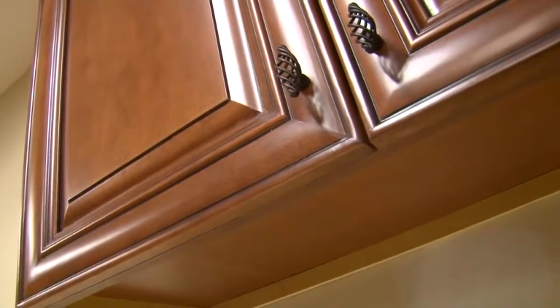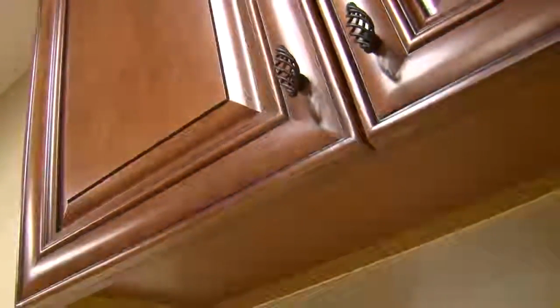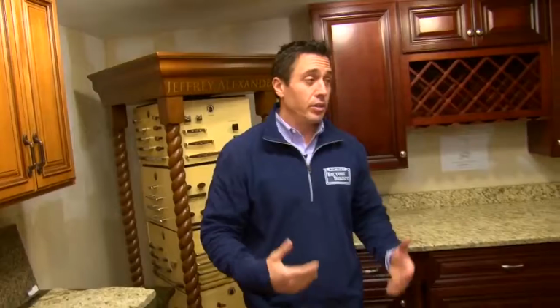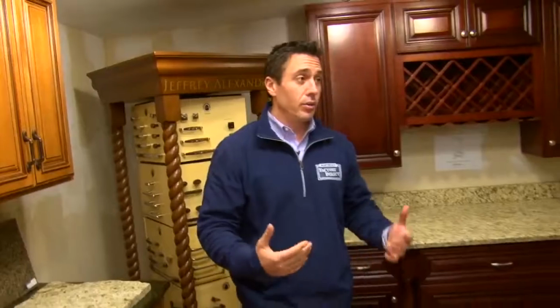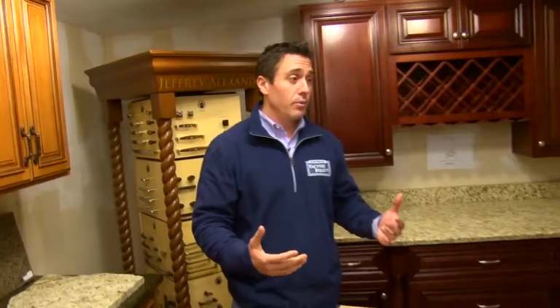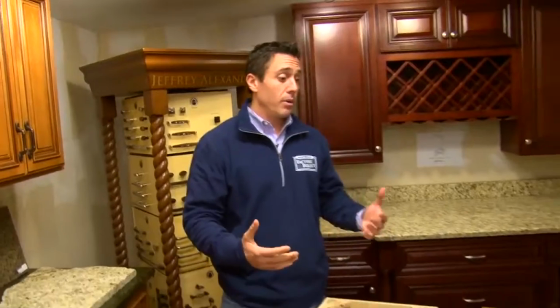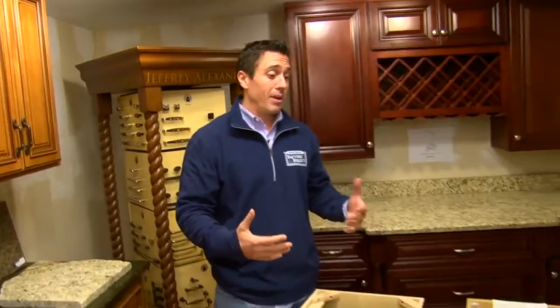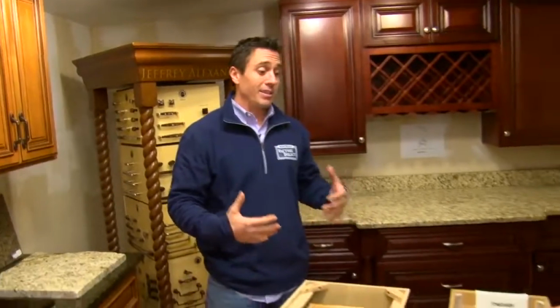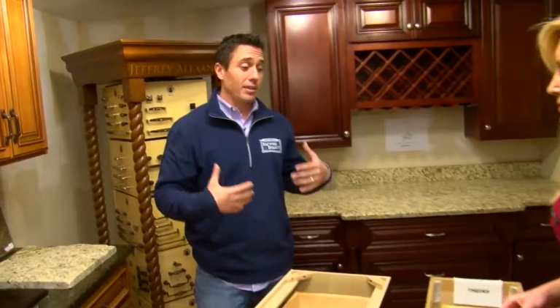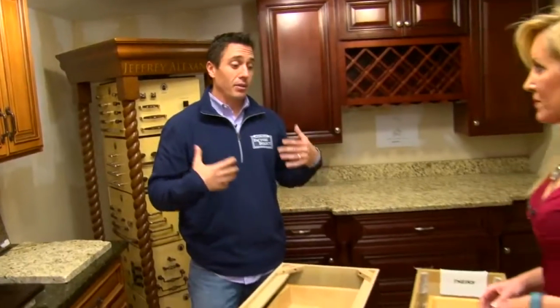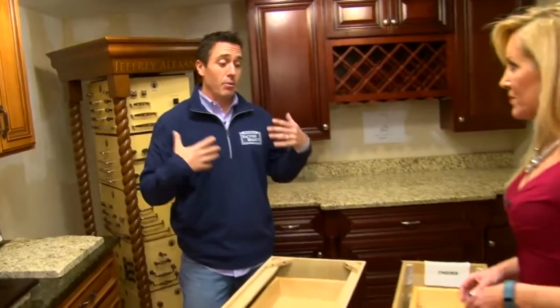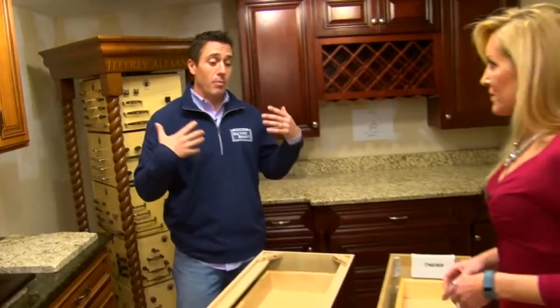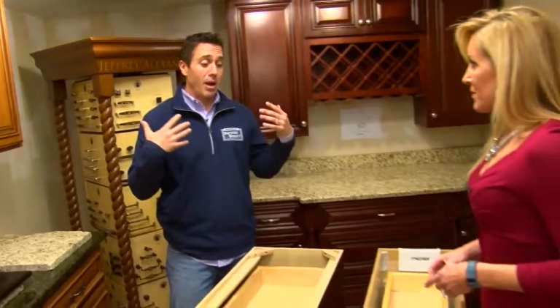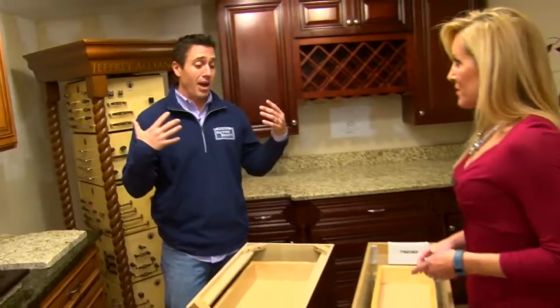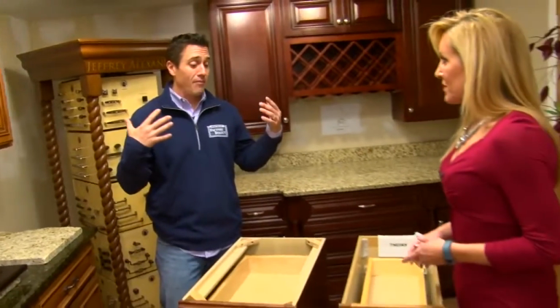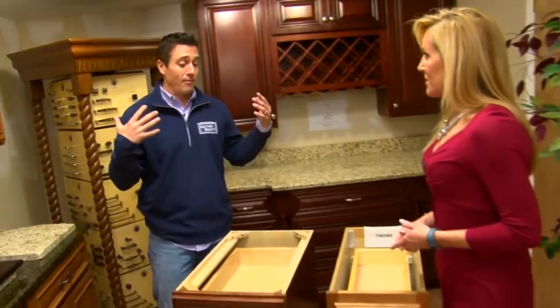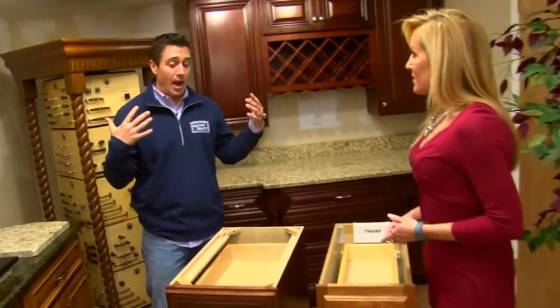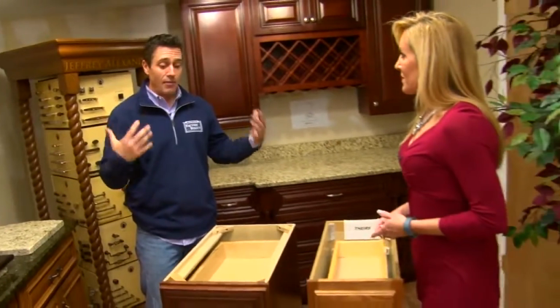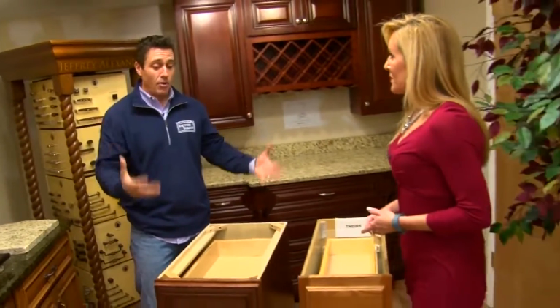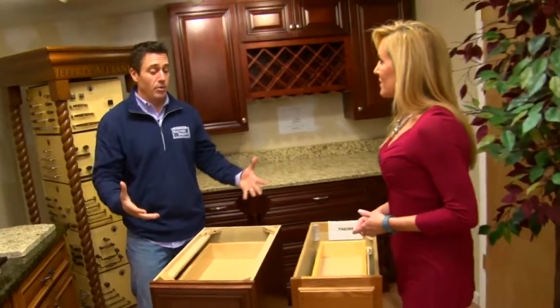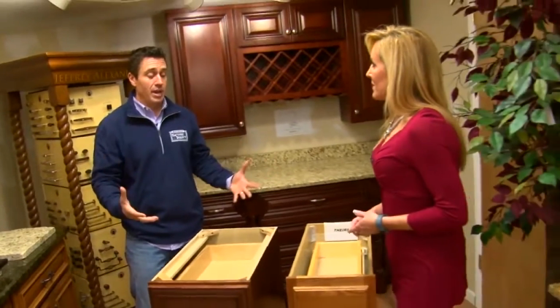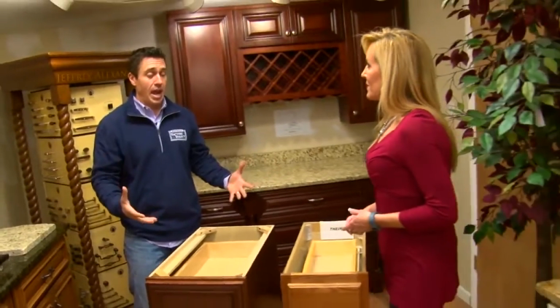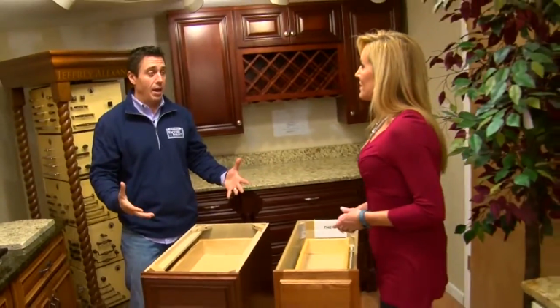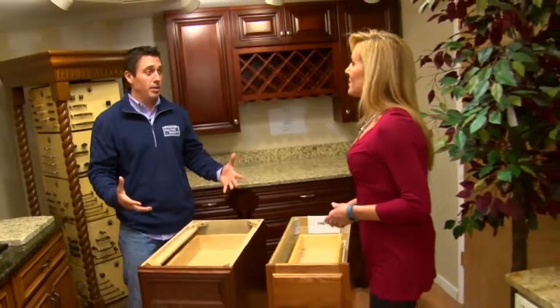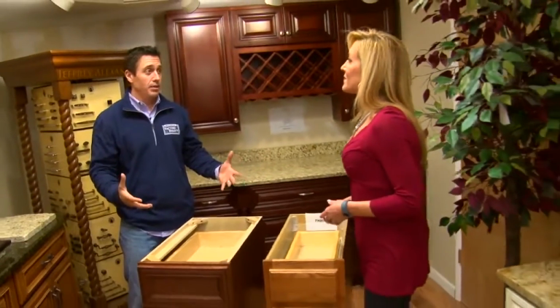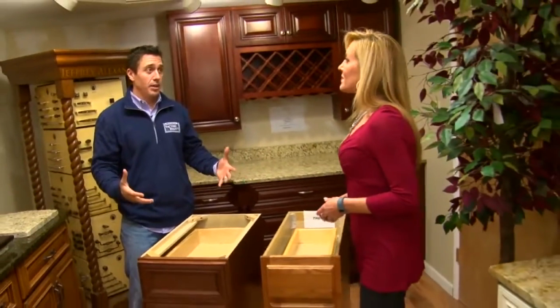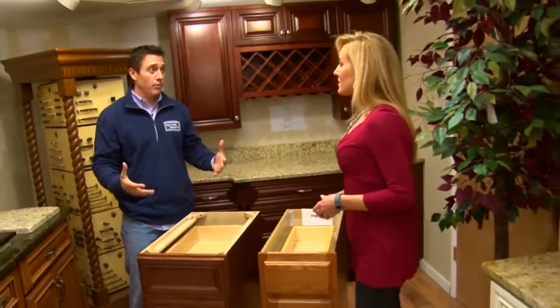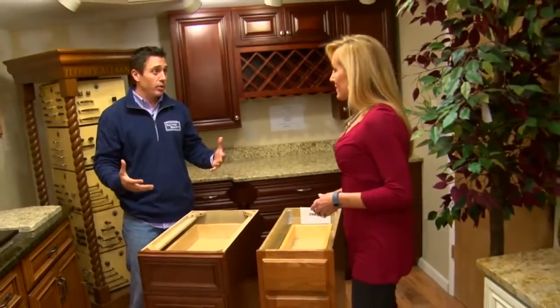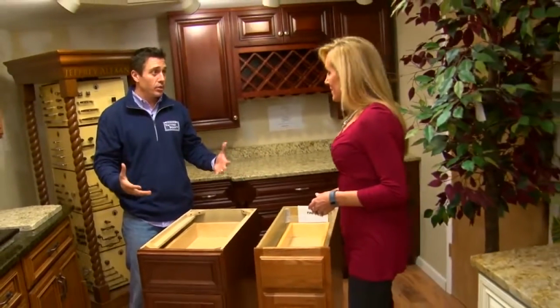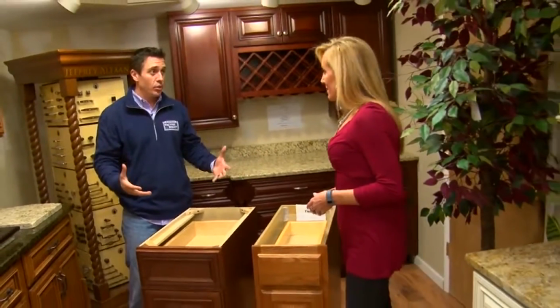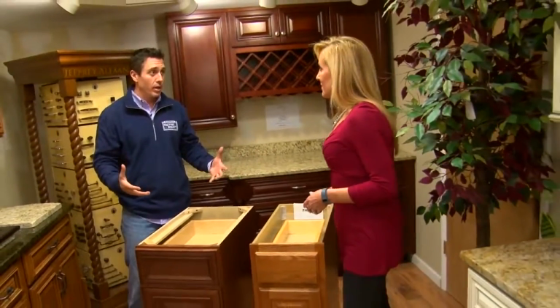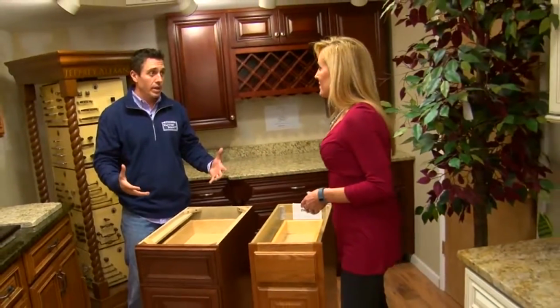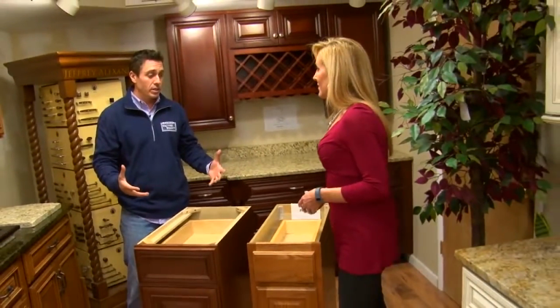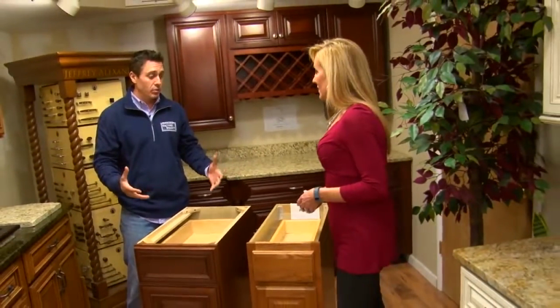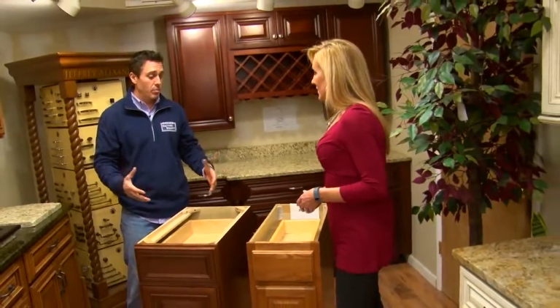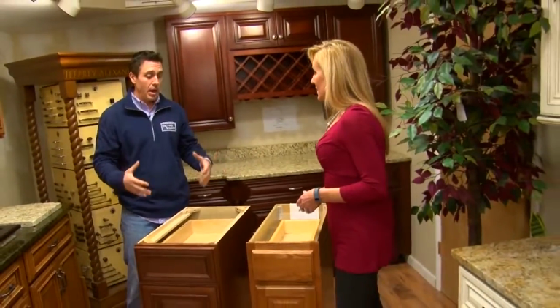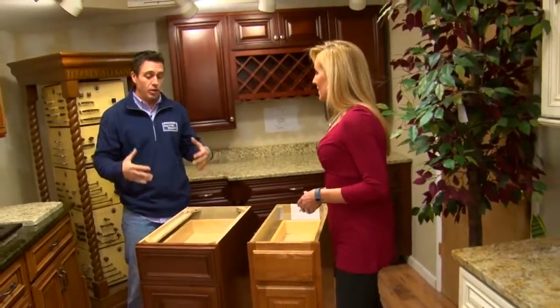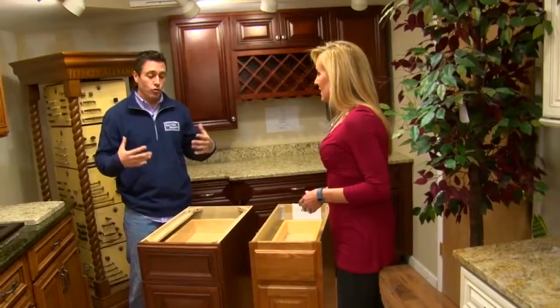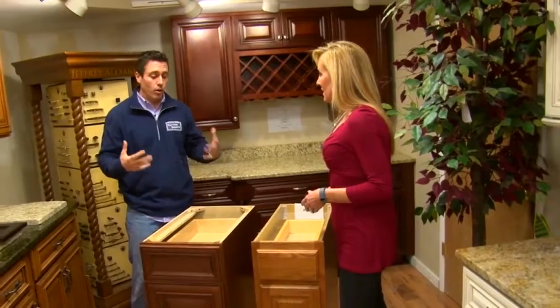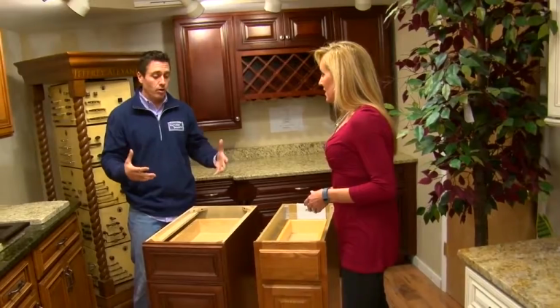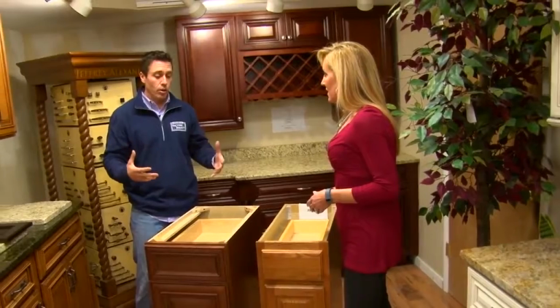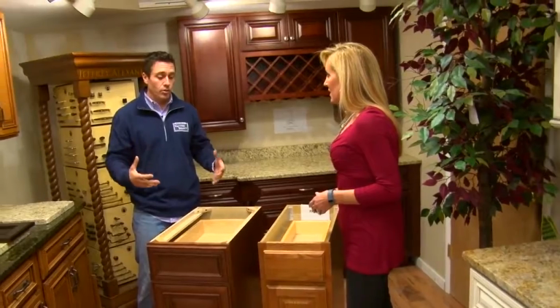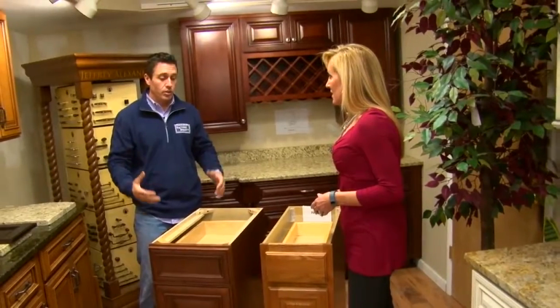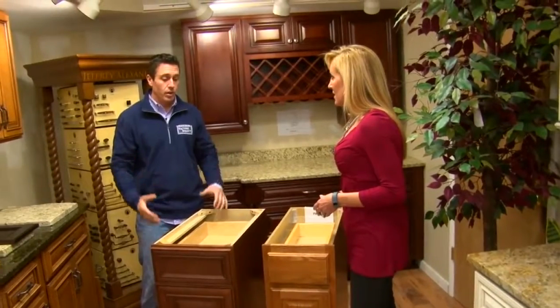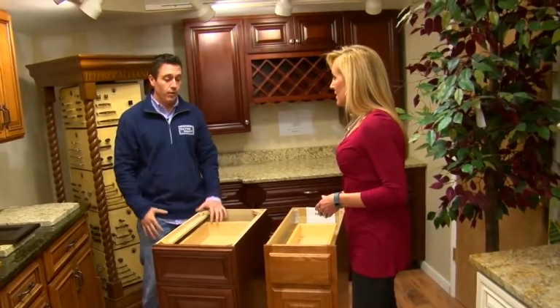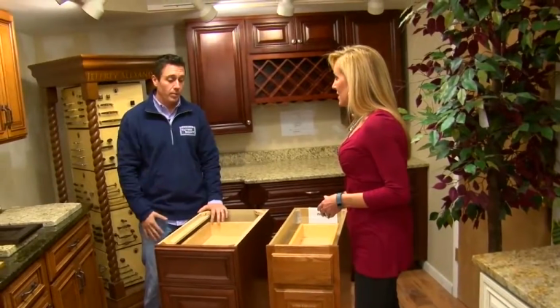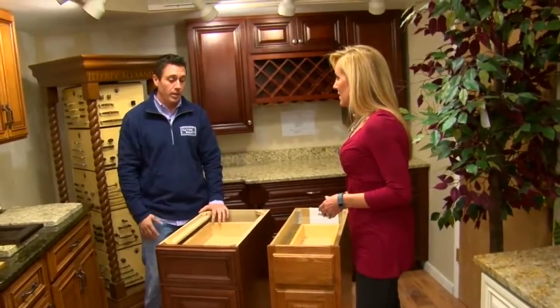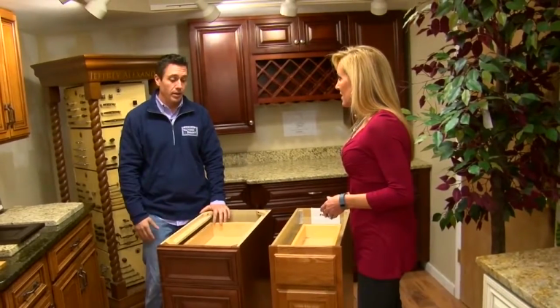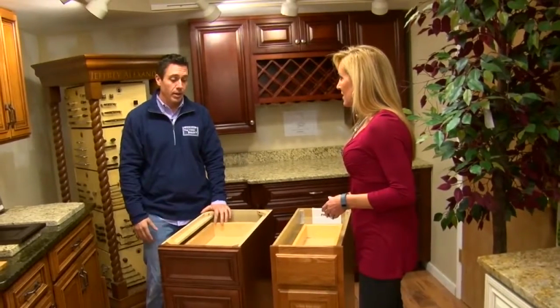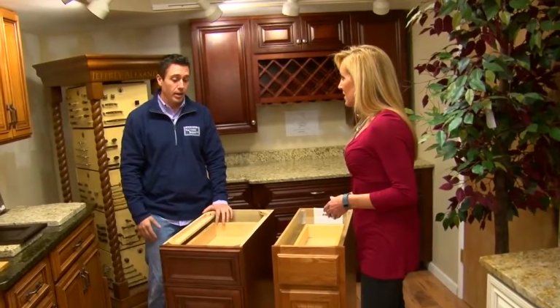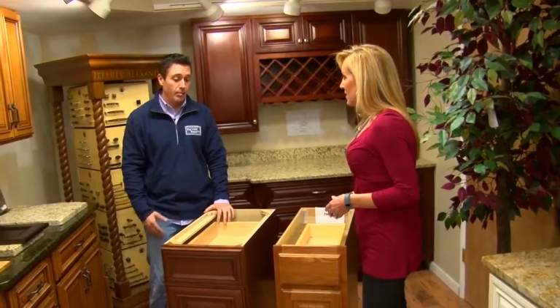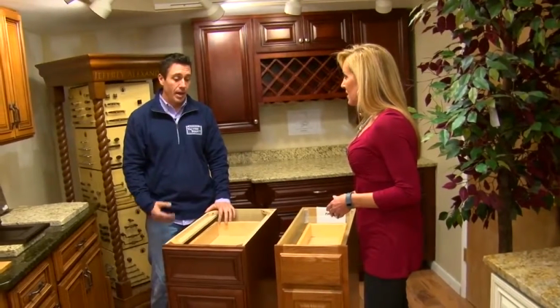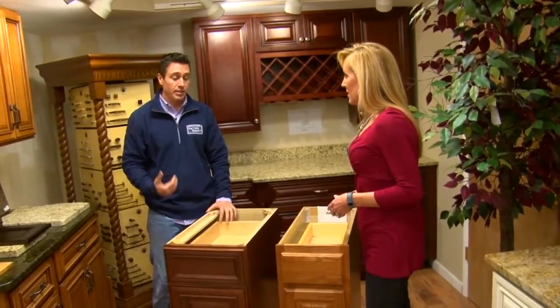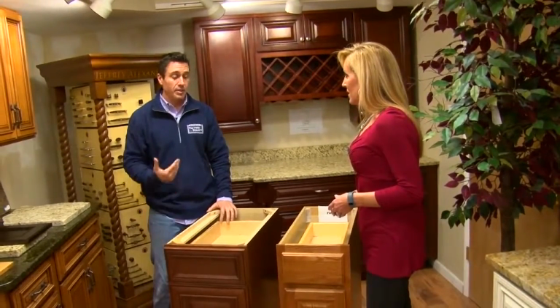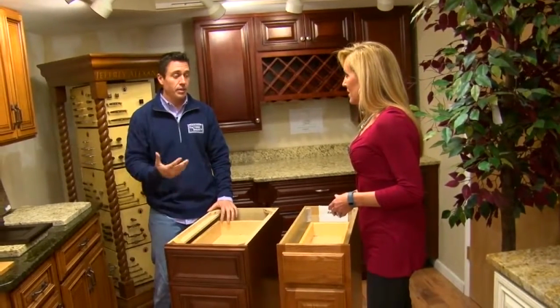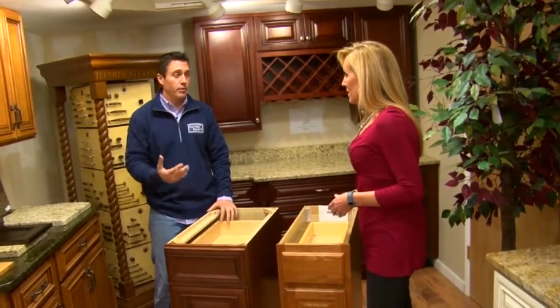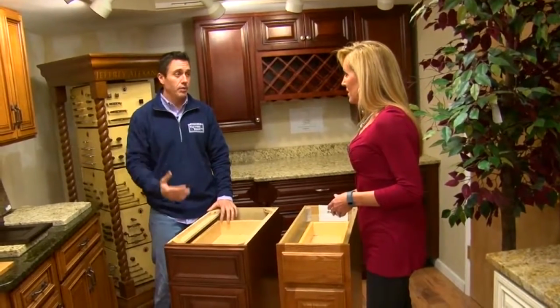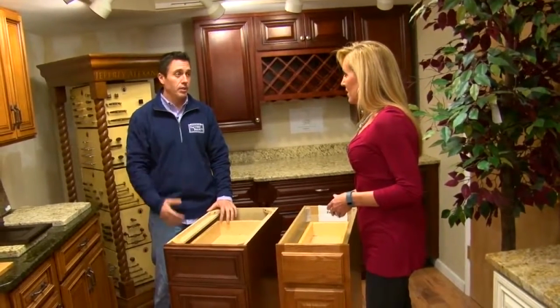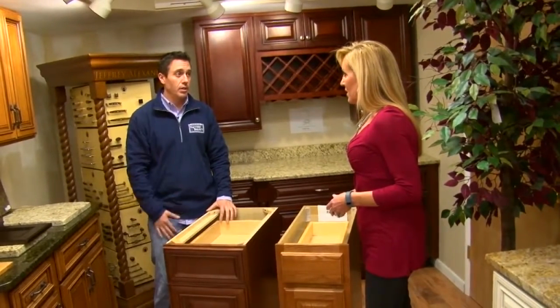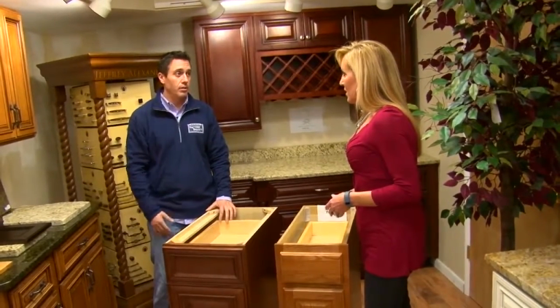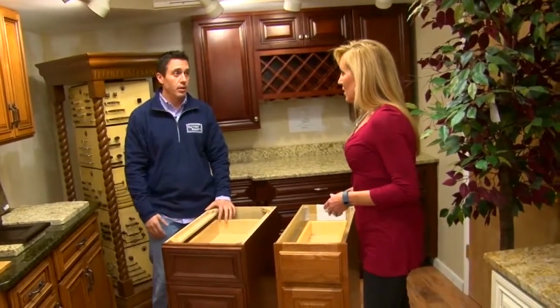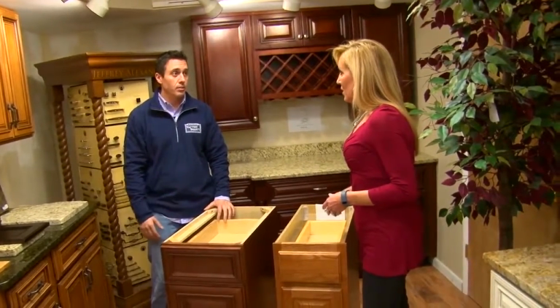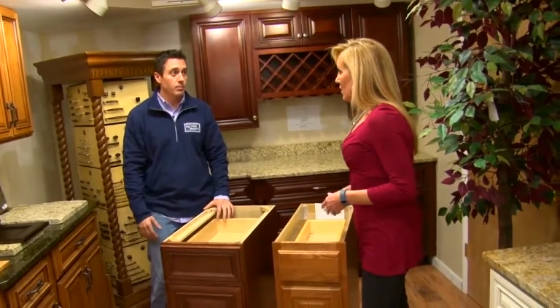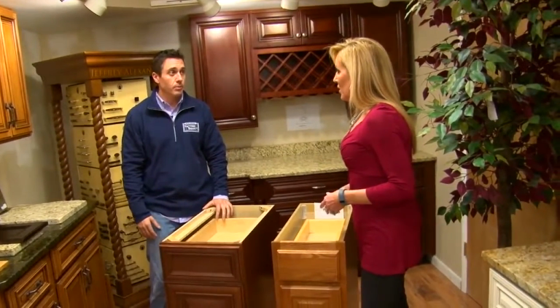And how we do it — we basically buy 500 cabinets every two weeks, we buy truckloads of them and pass the savings on to the customer.